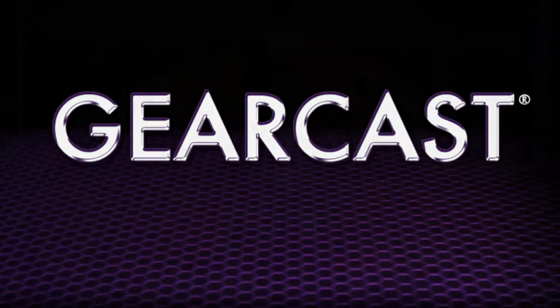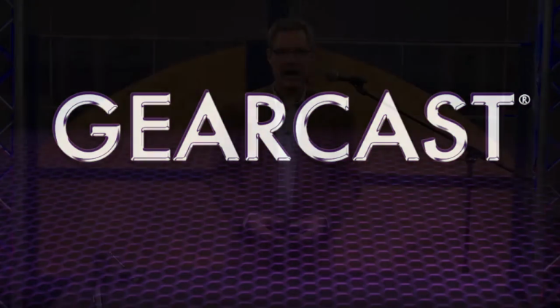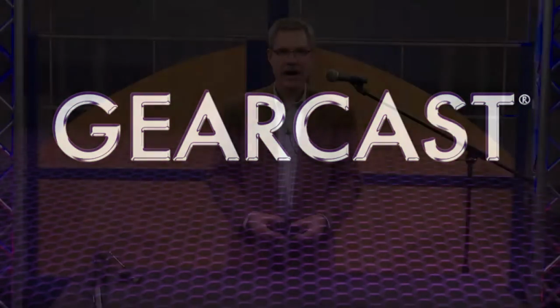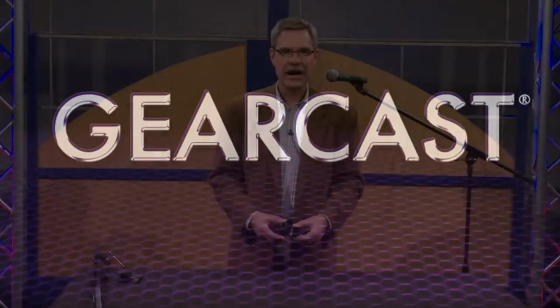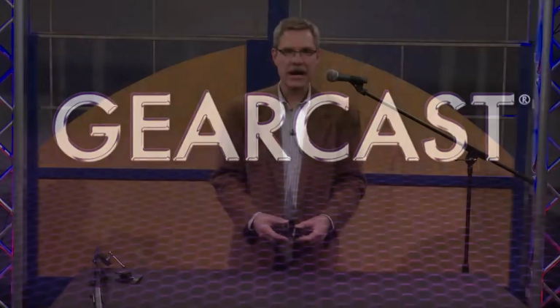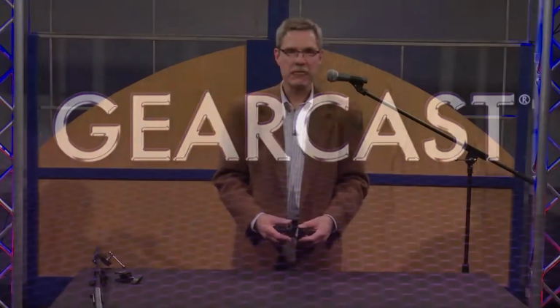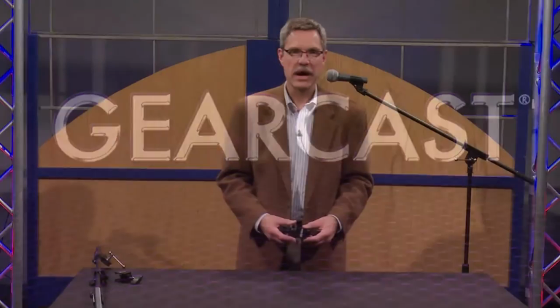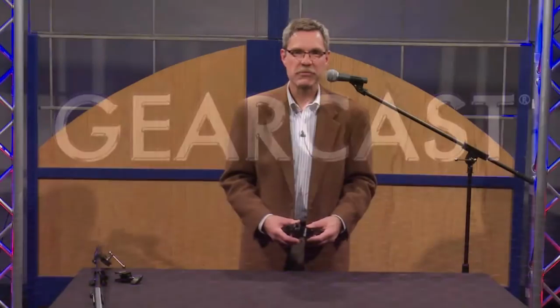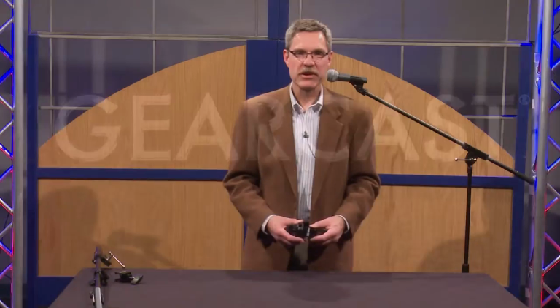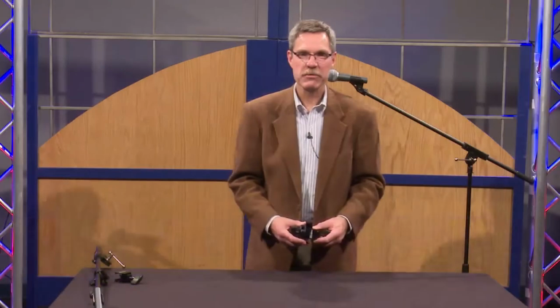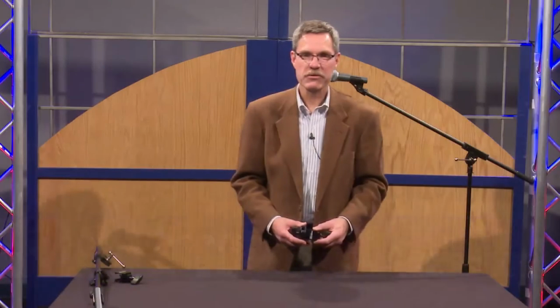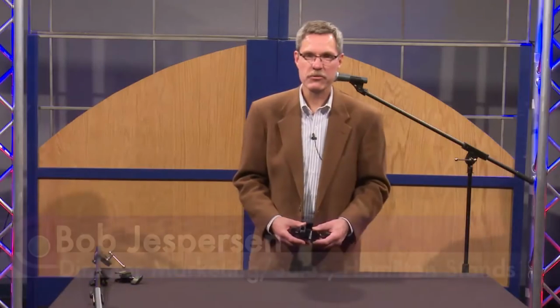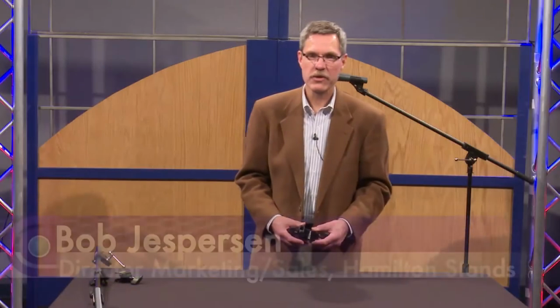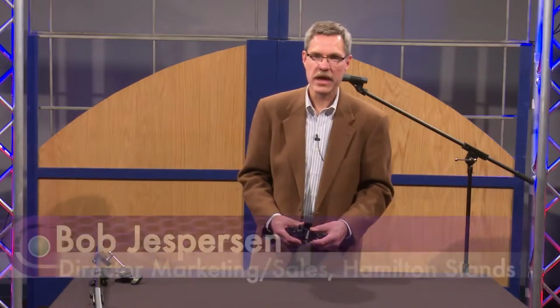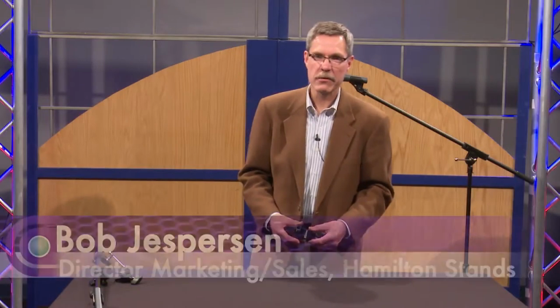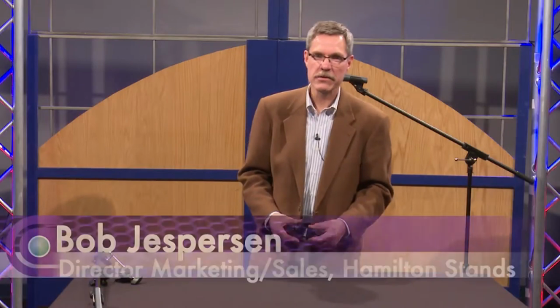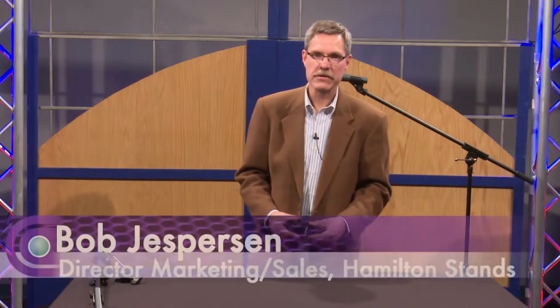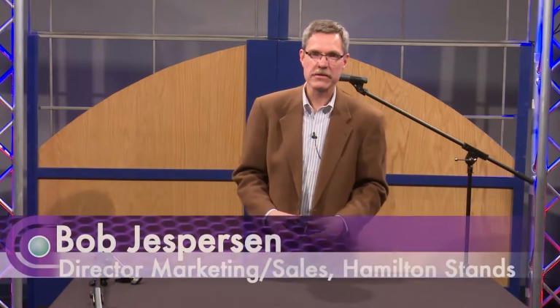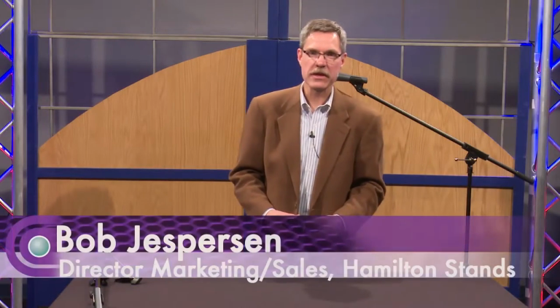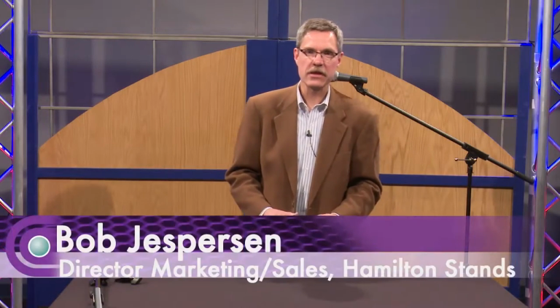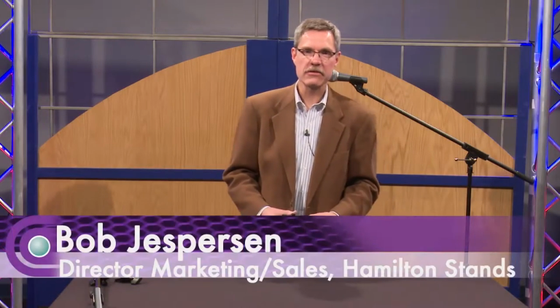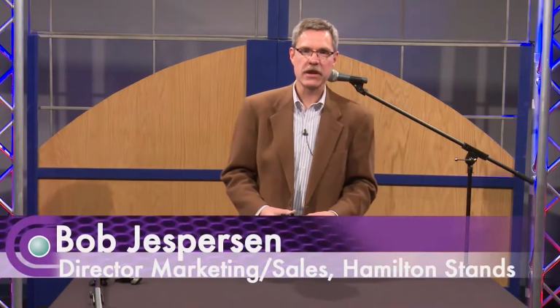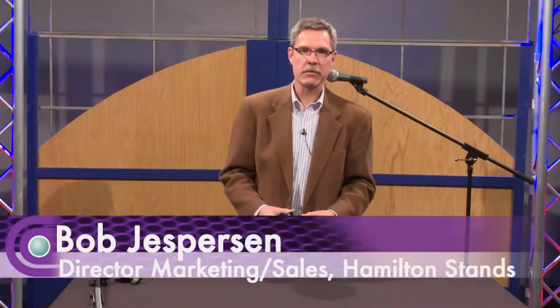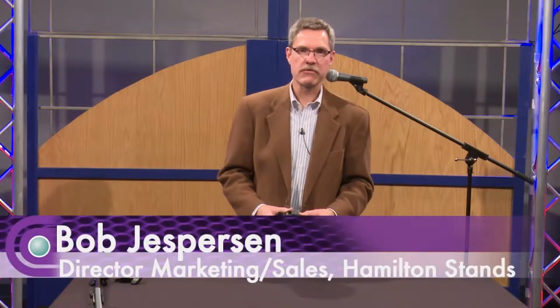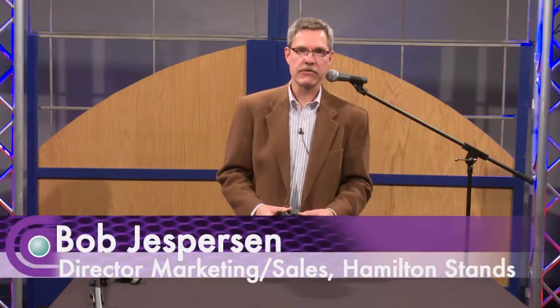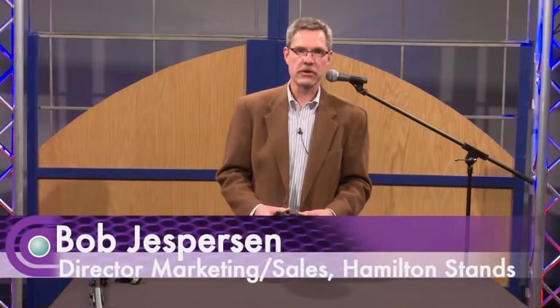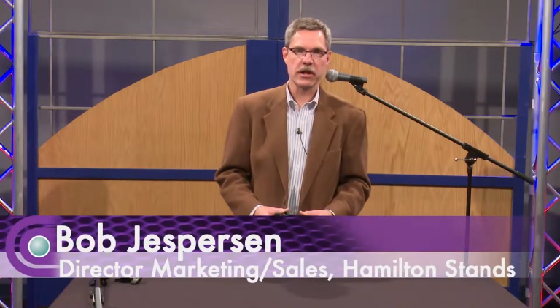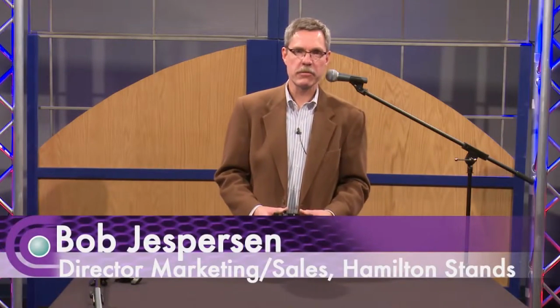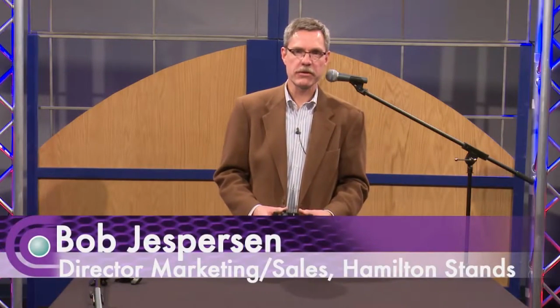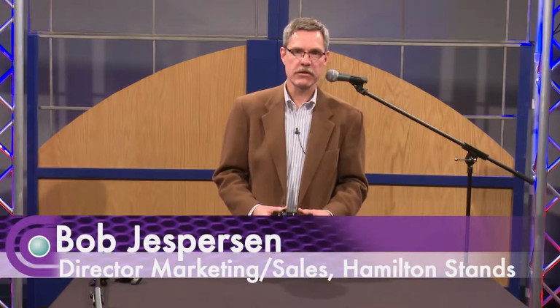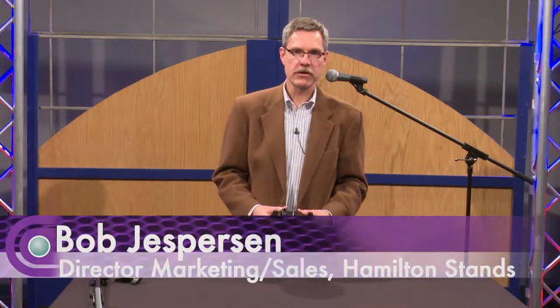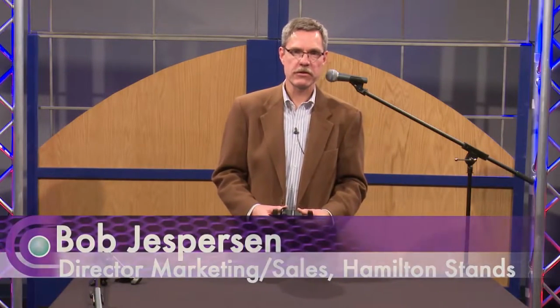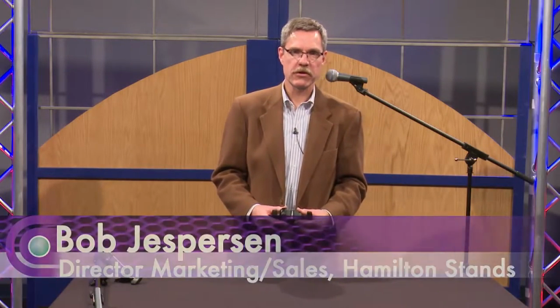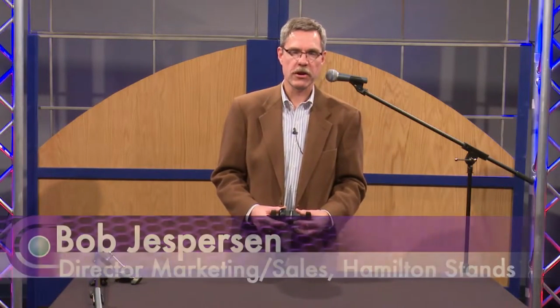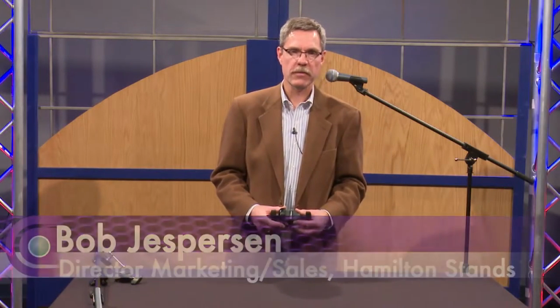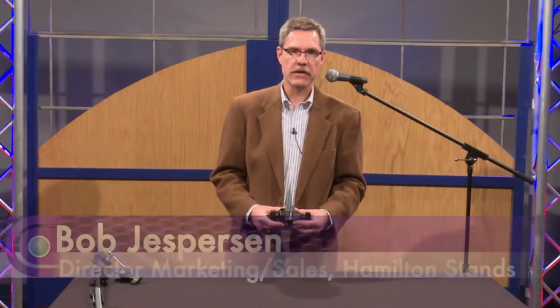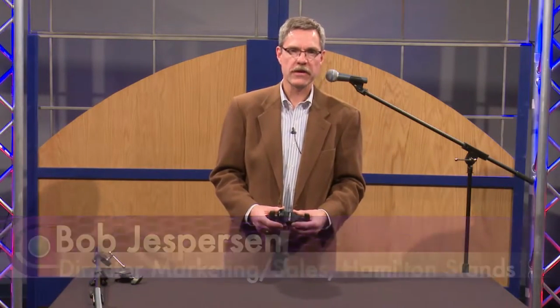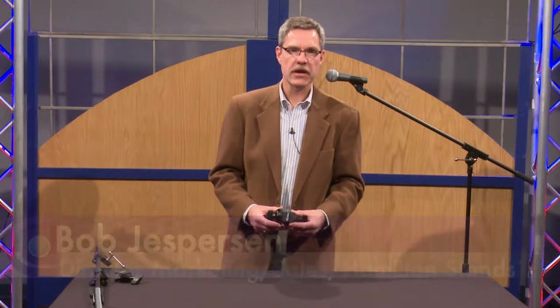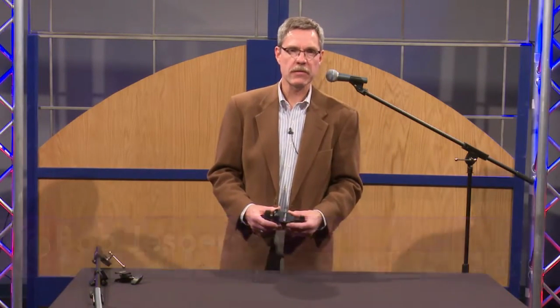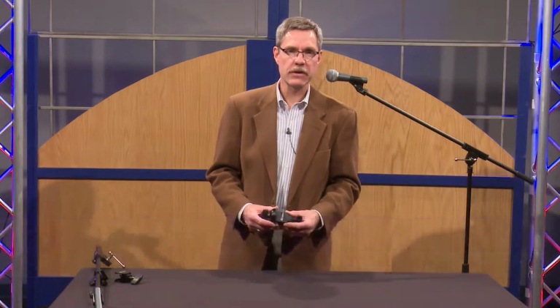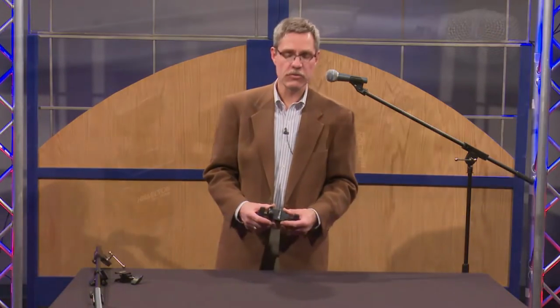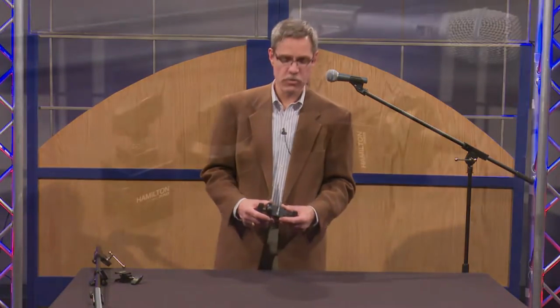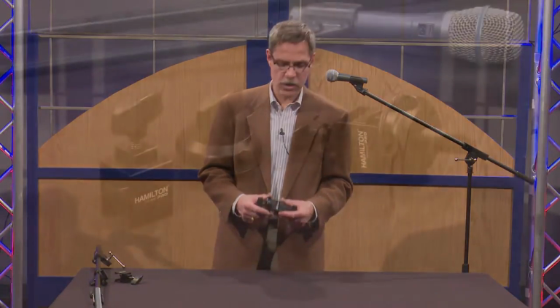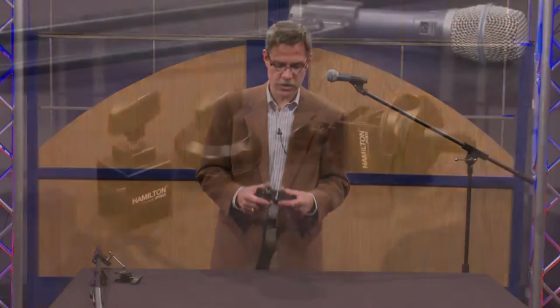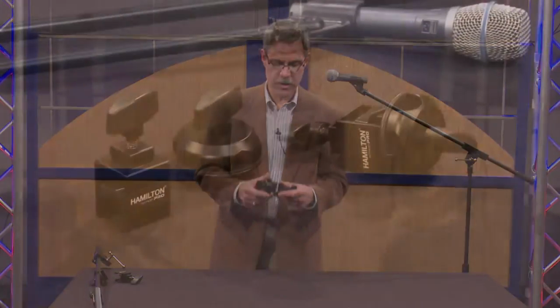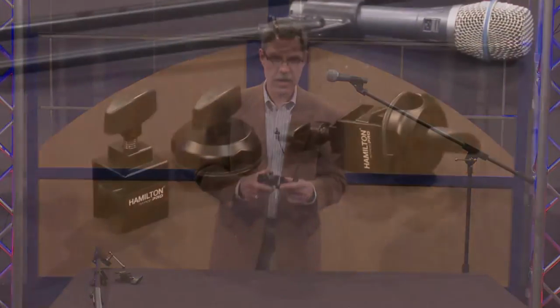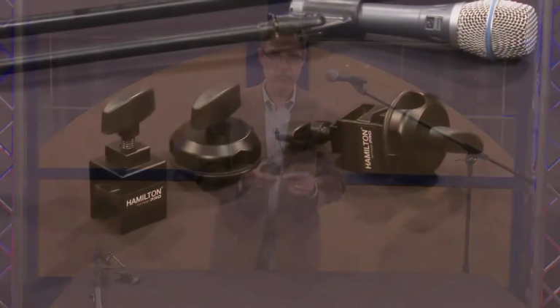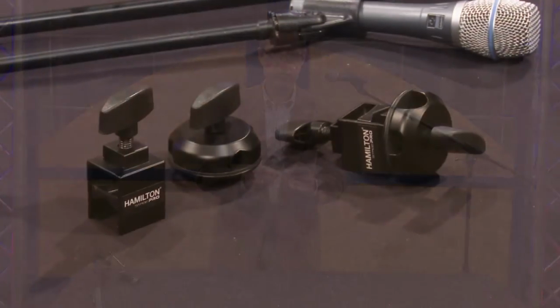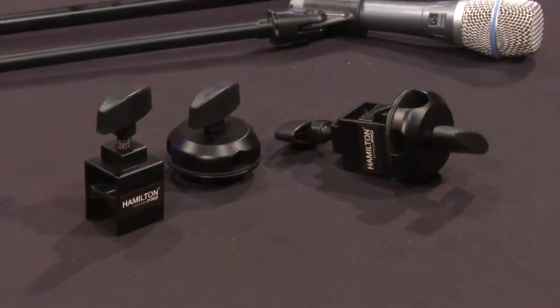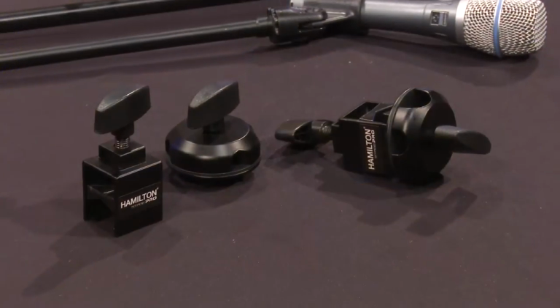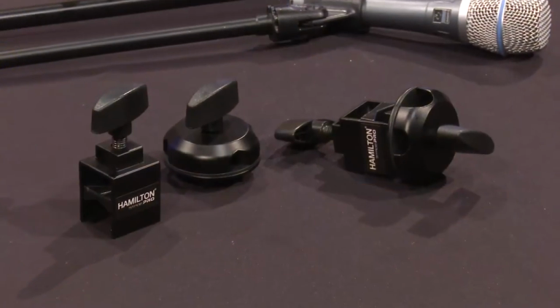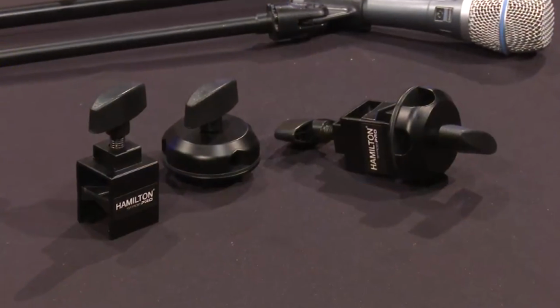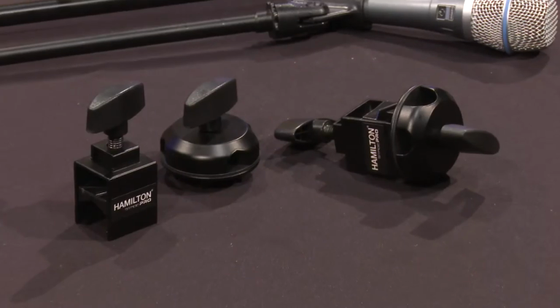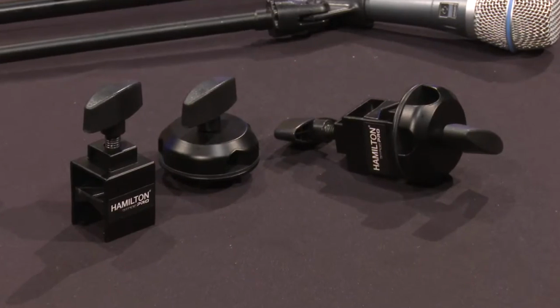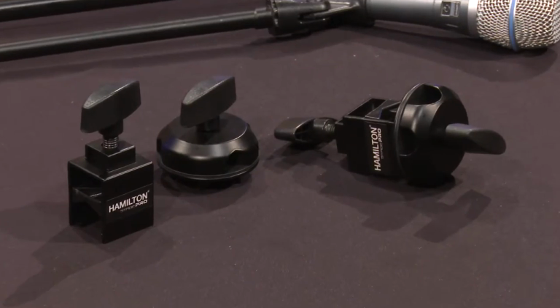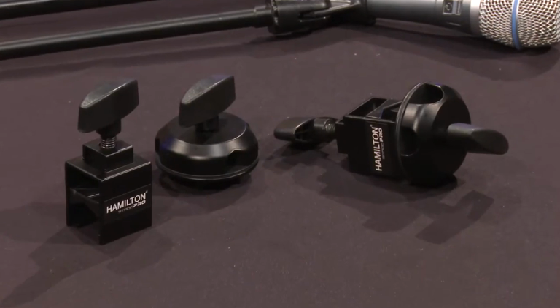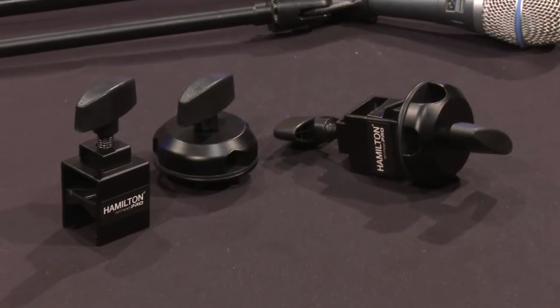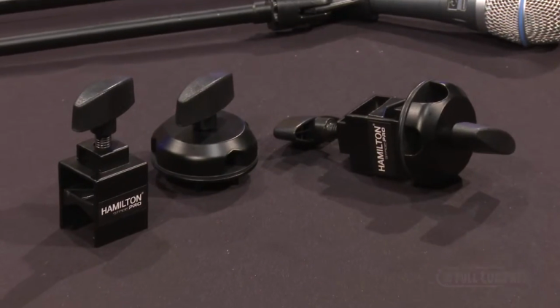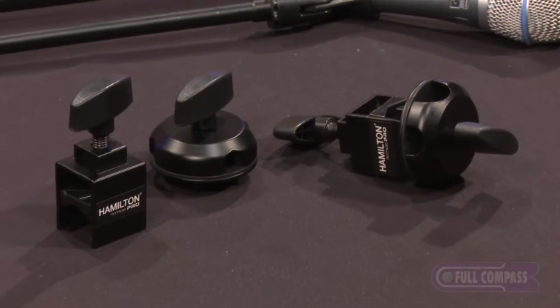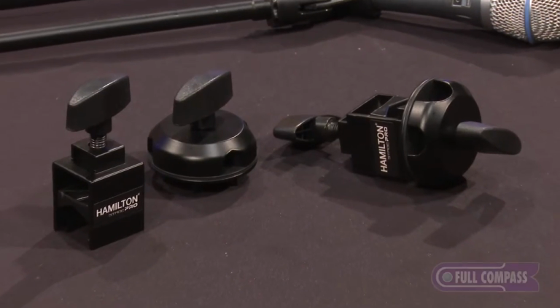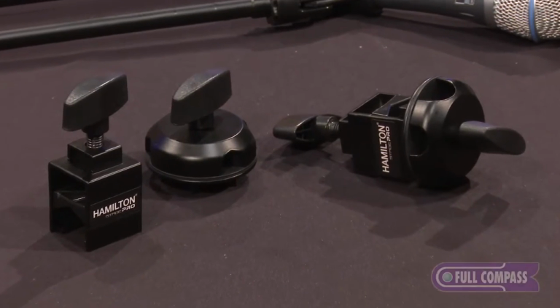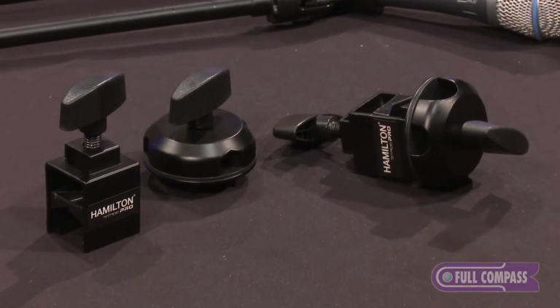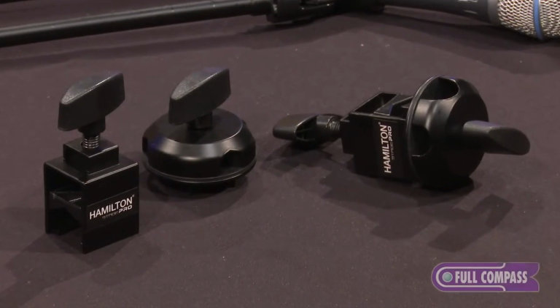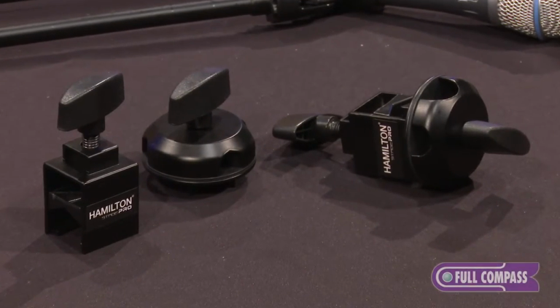Hi, I'm Bob Jesperson with Hamilton Stands, and I'm at Full Compass here to talk about the KB200M Universal Boom Arm Clamp.